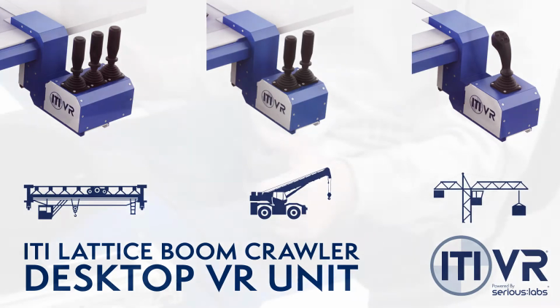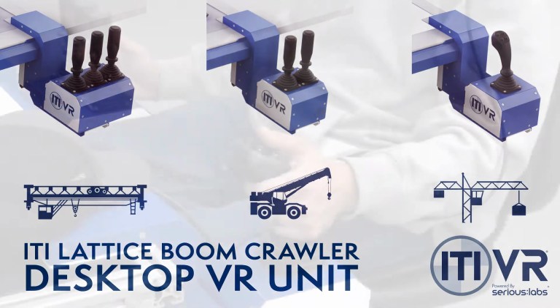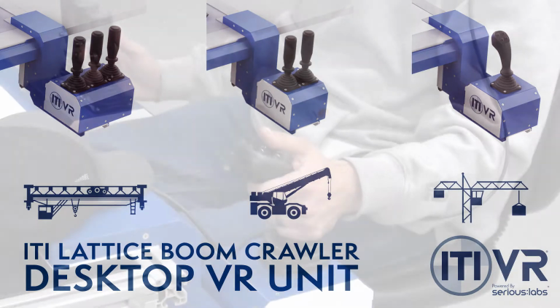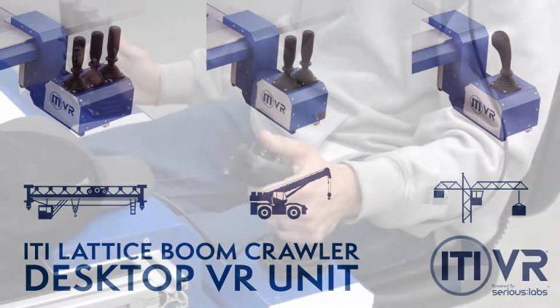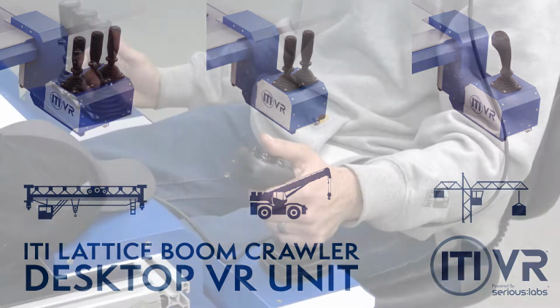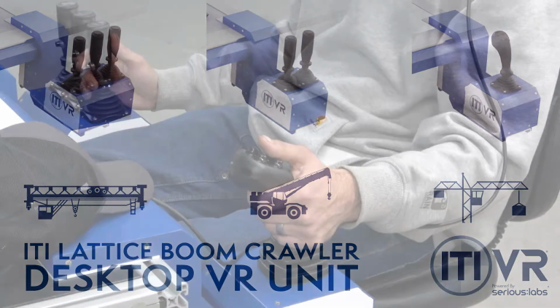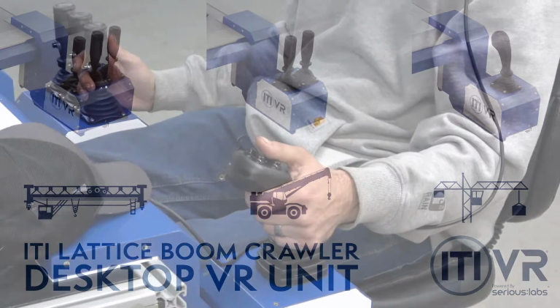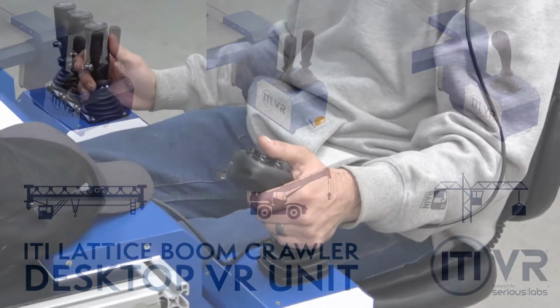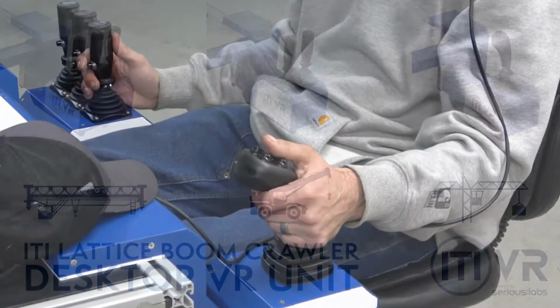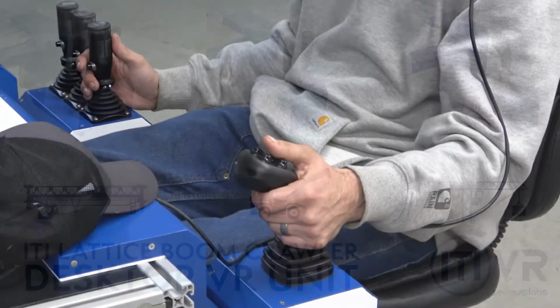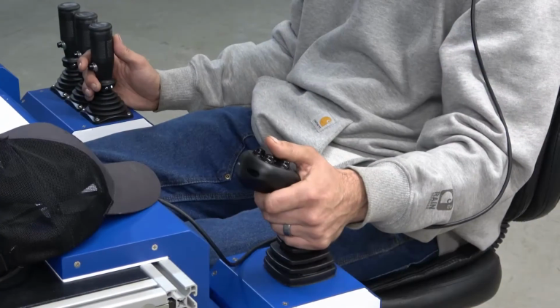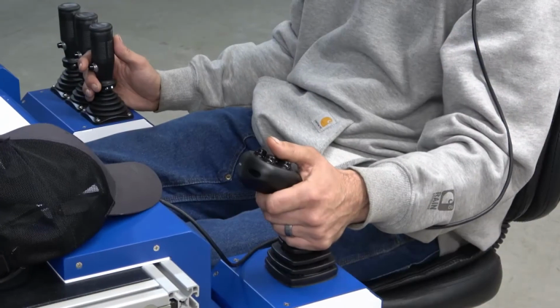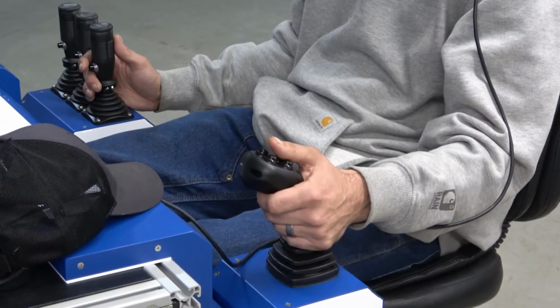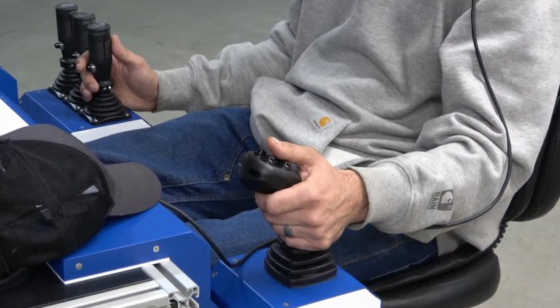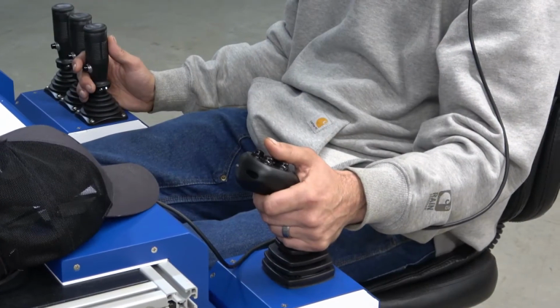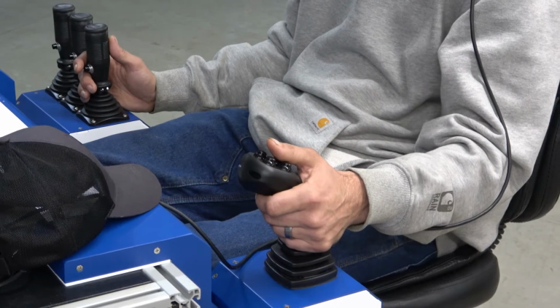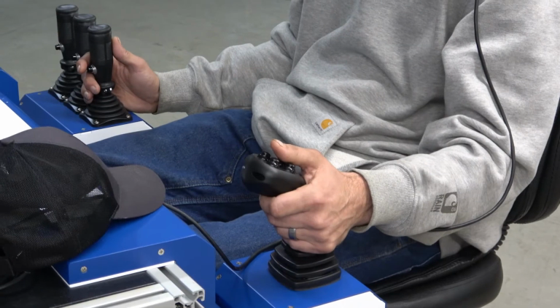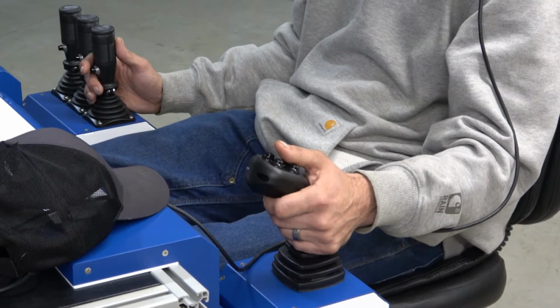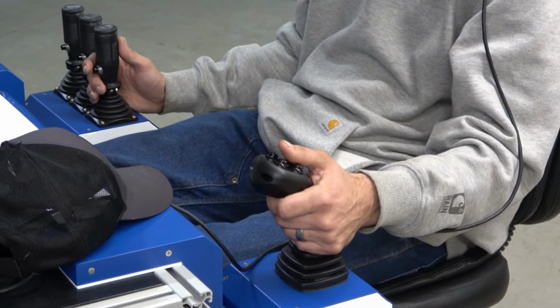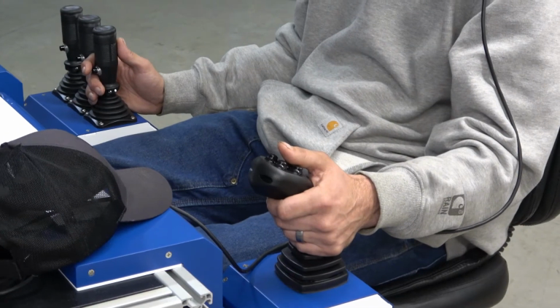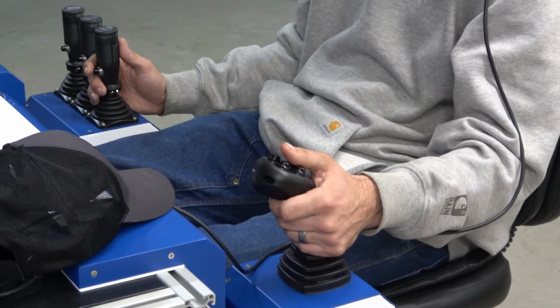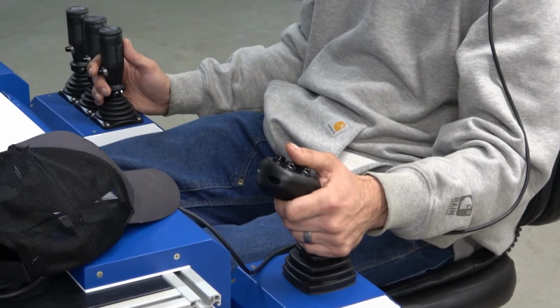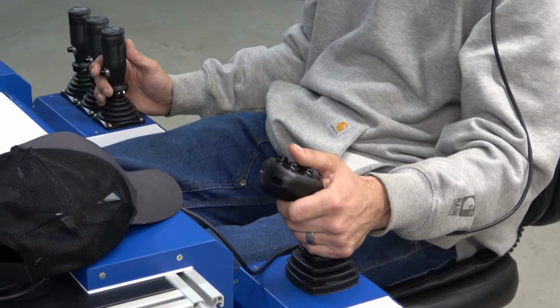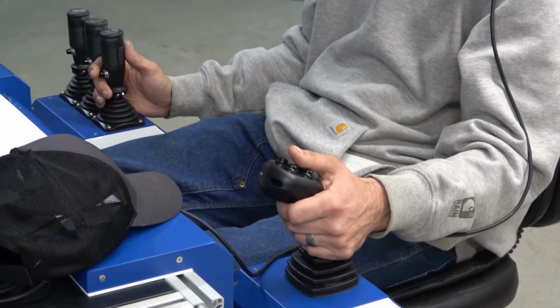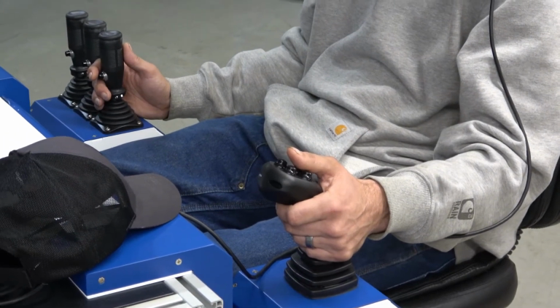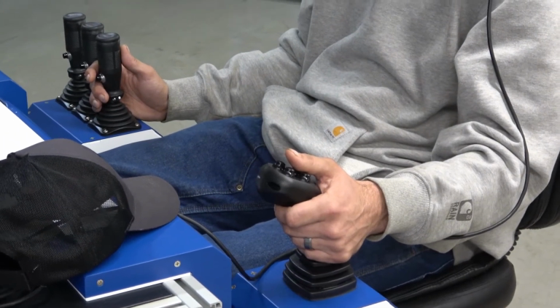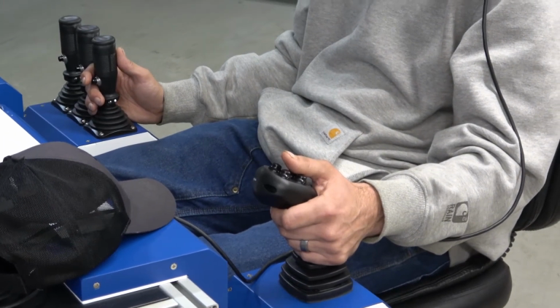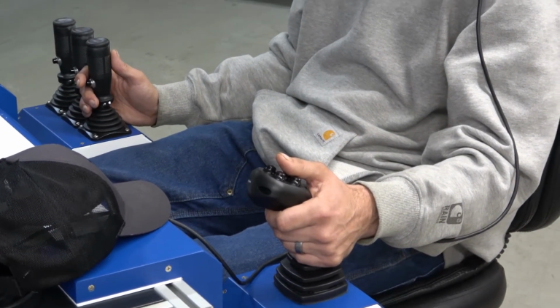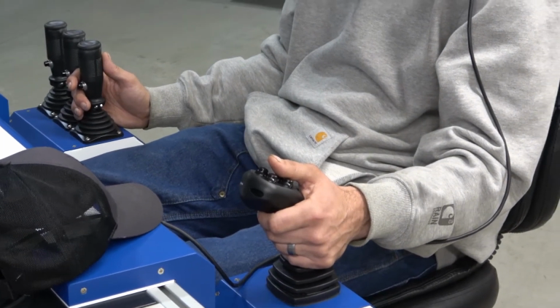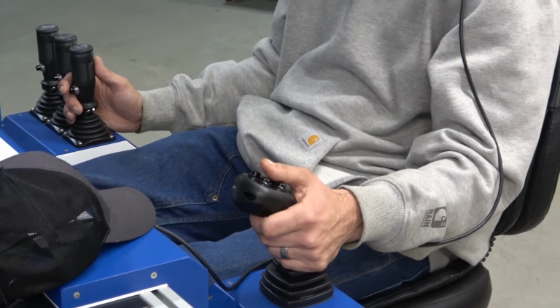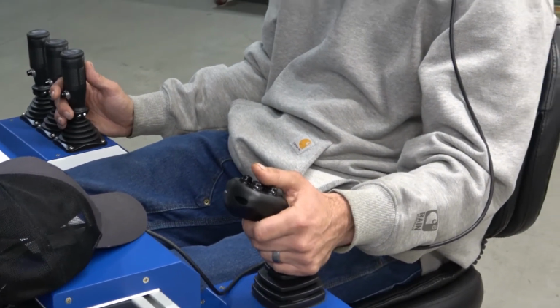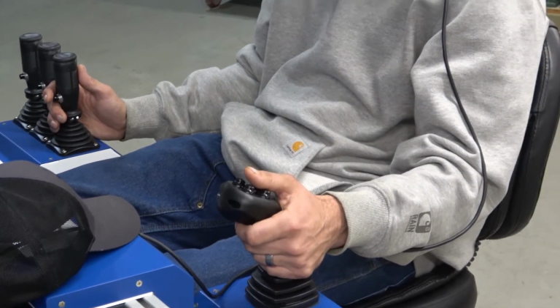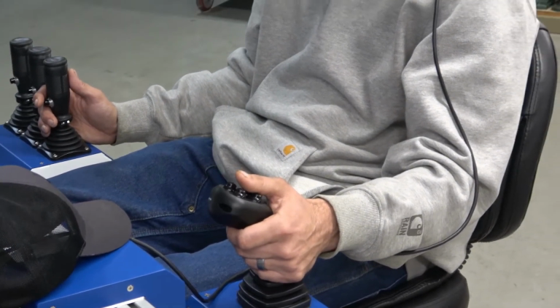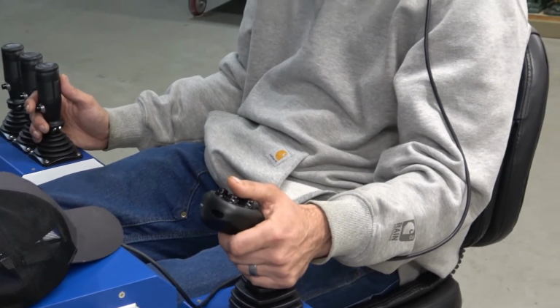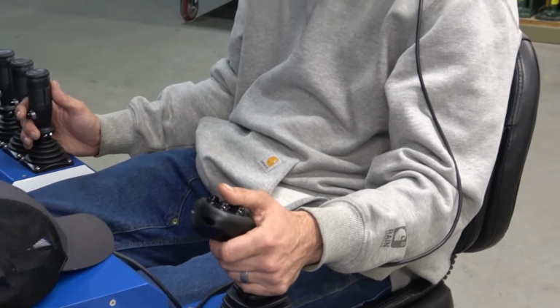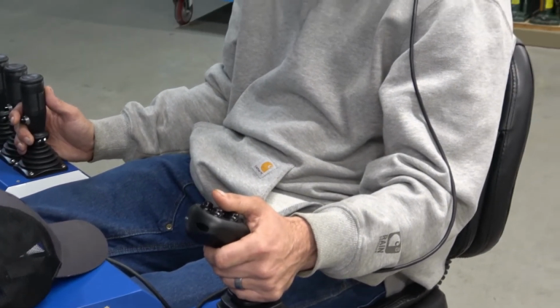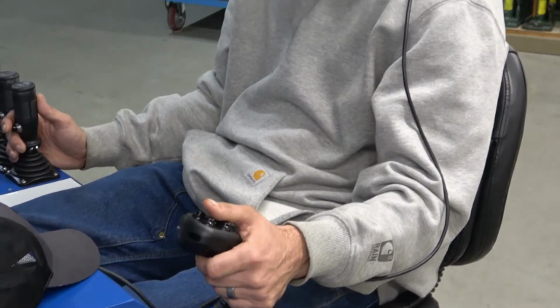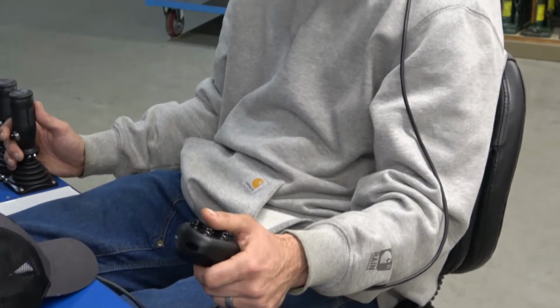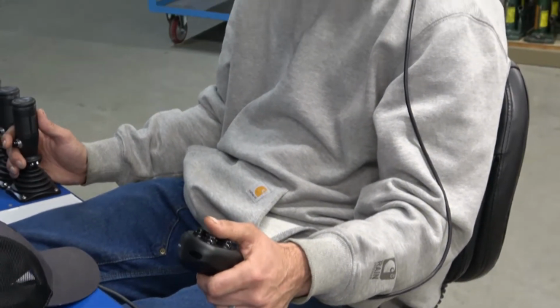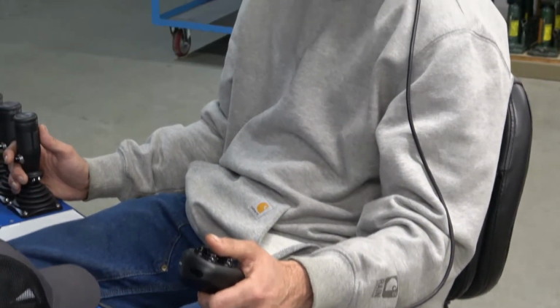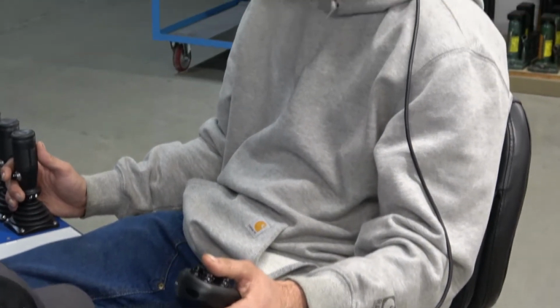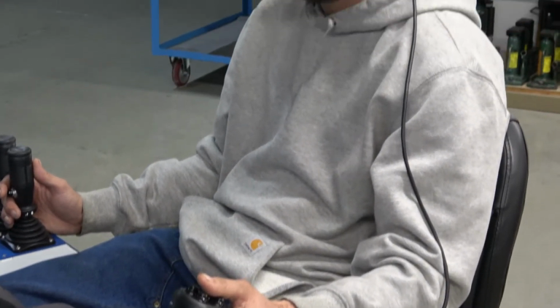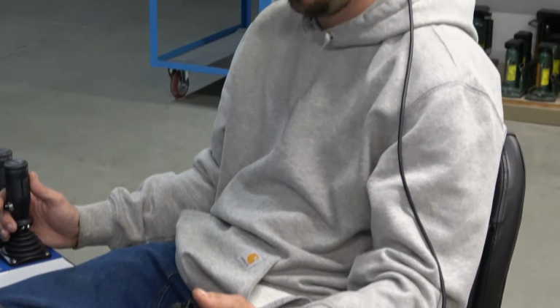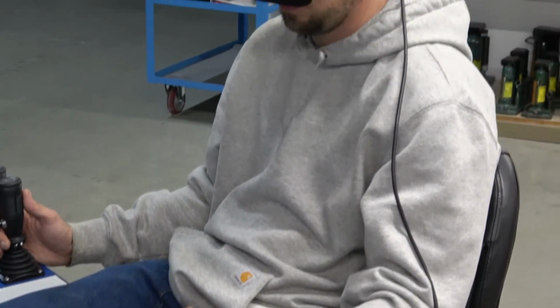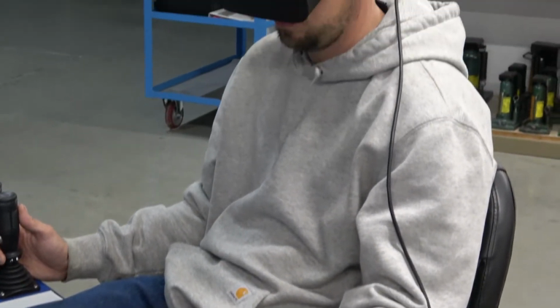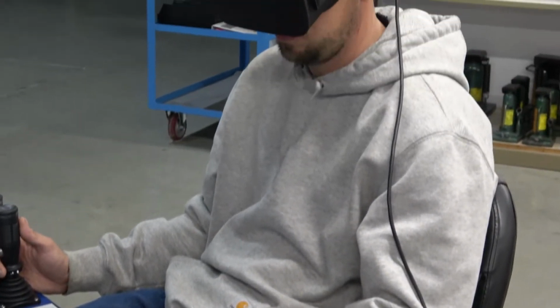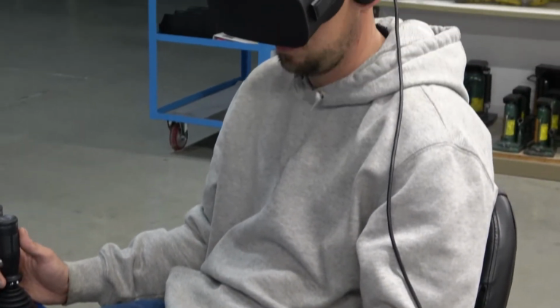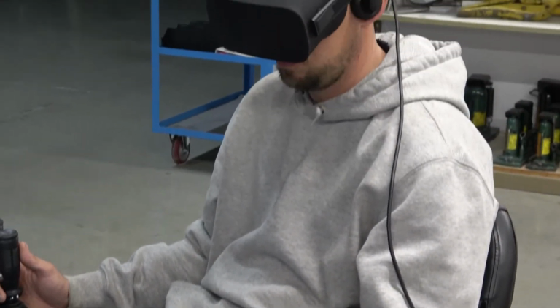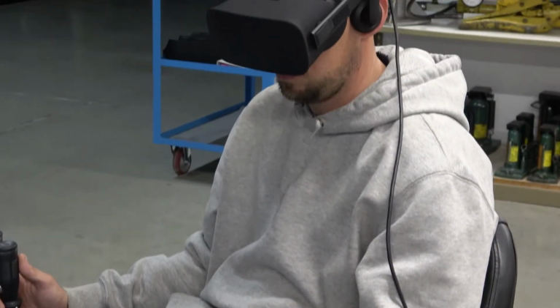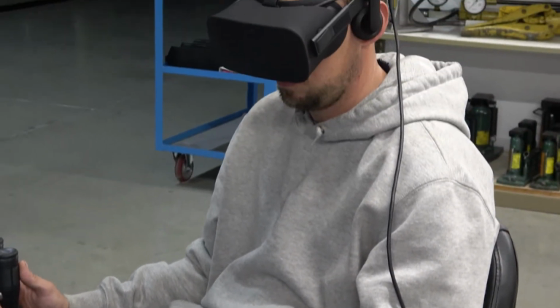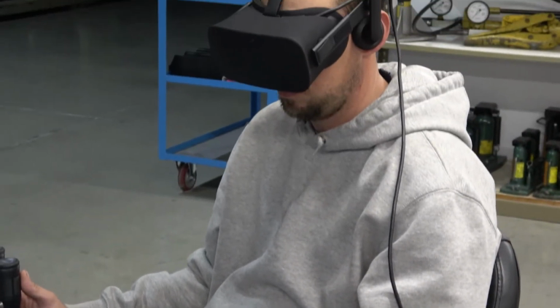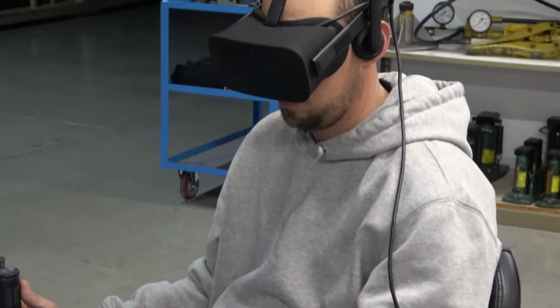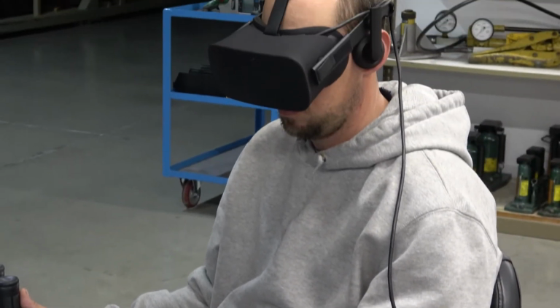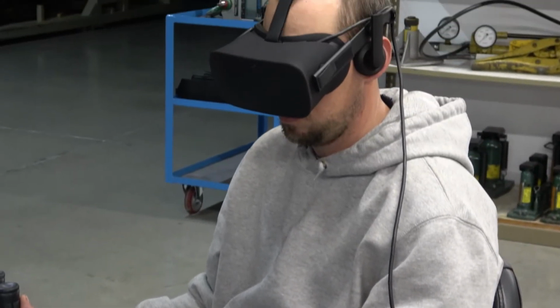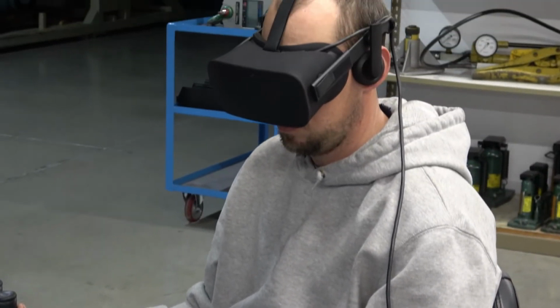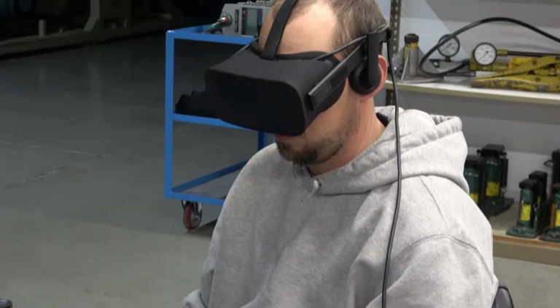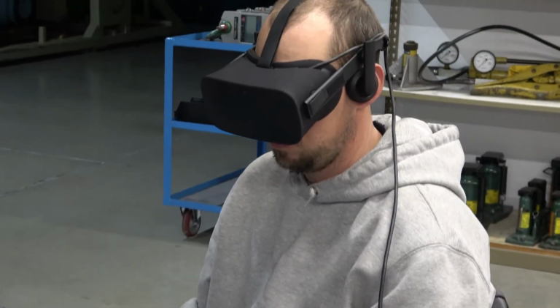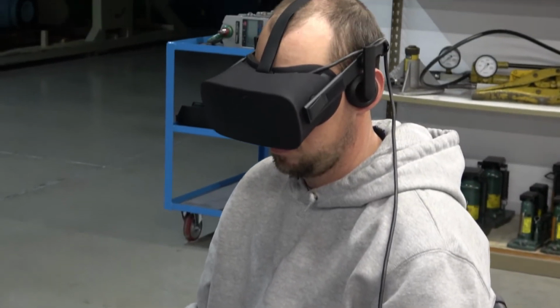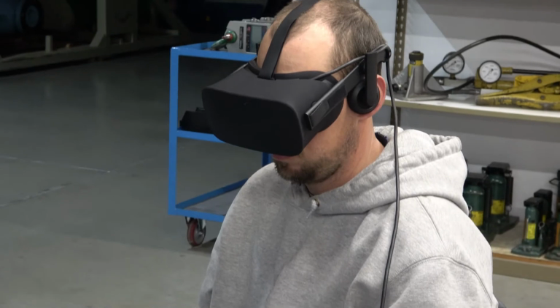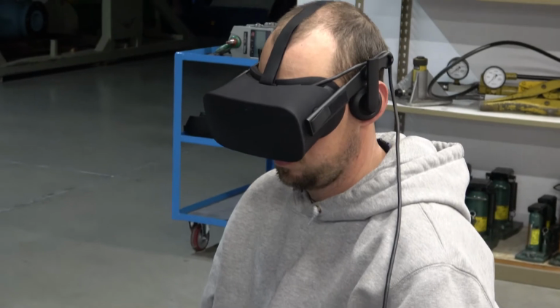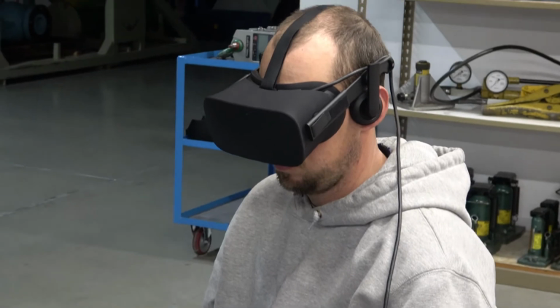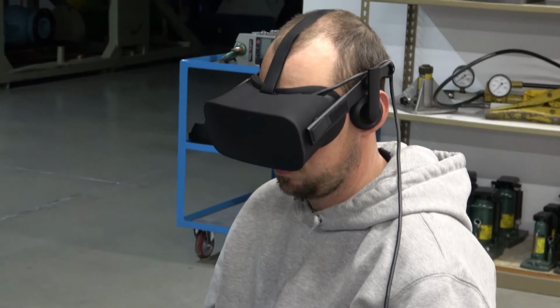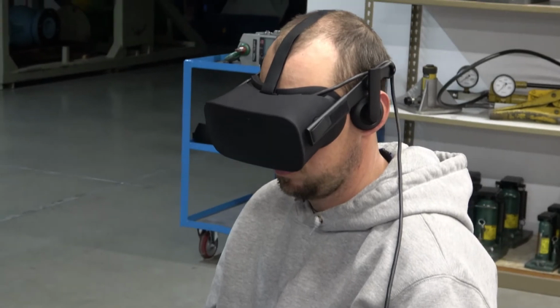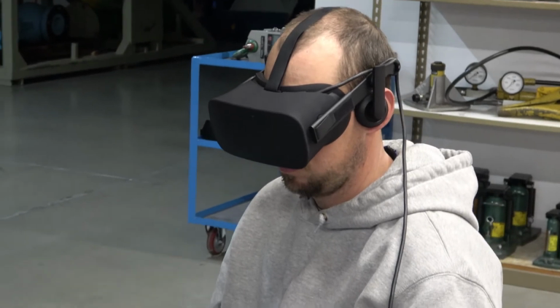Simply sync up the Lattice Boom controller pods to start learning basic functions, controls, and operating techniques as though you are training on the actual equipment.